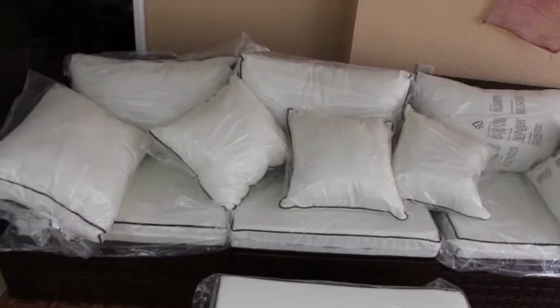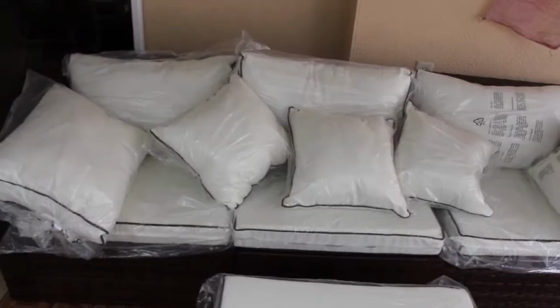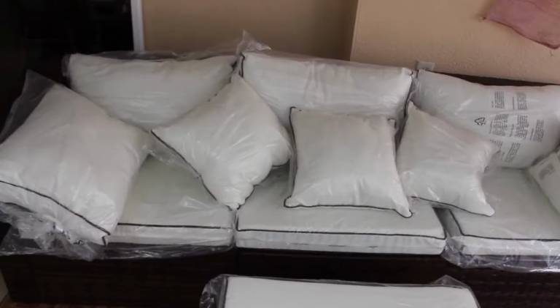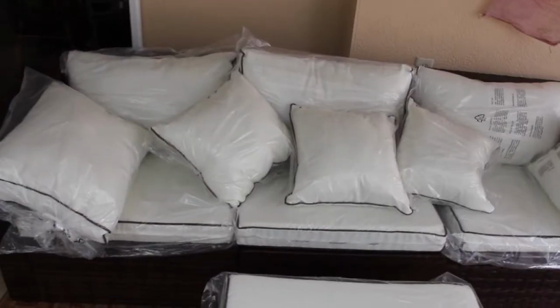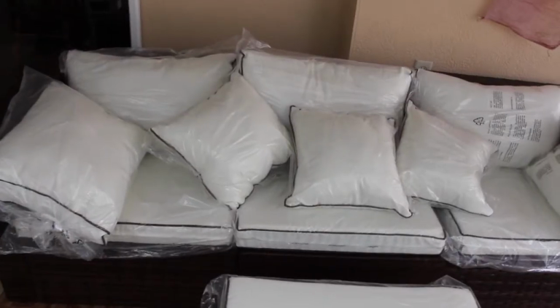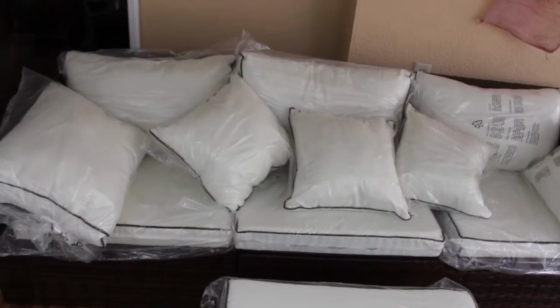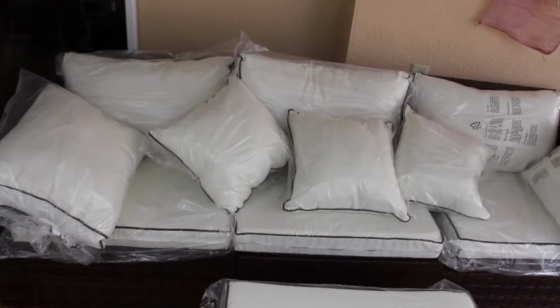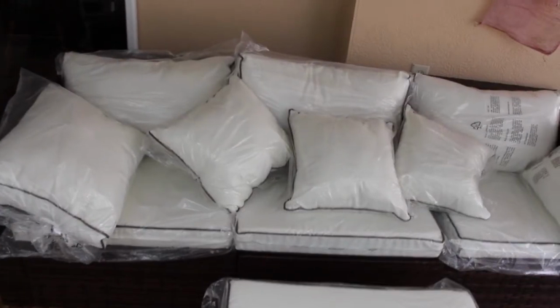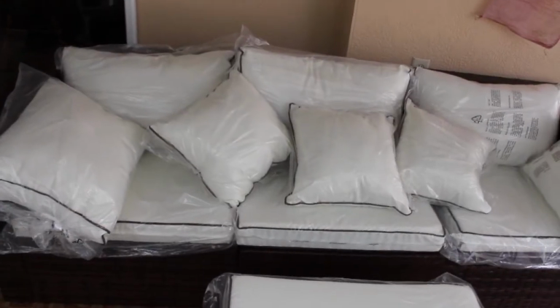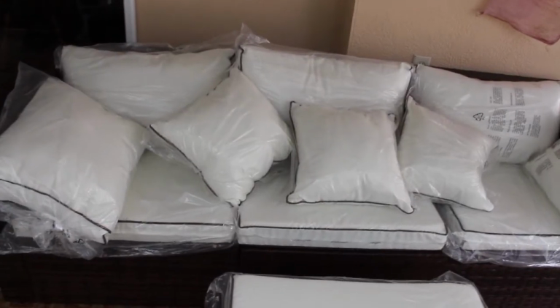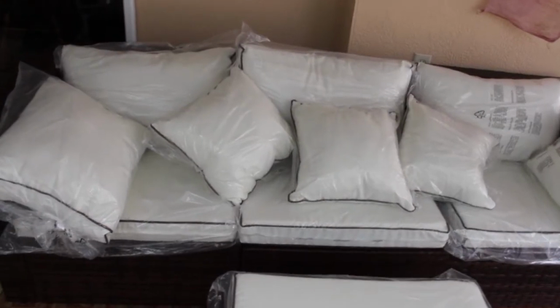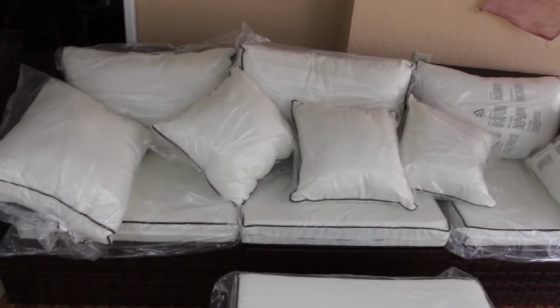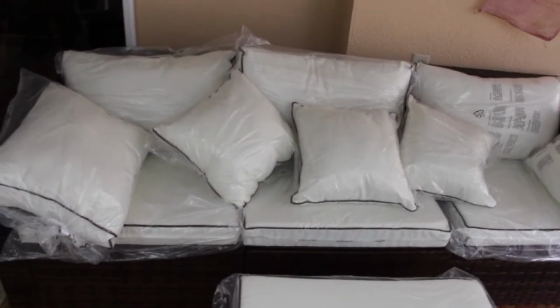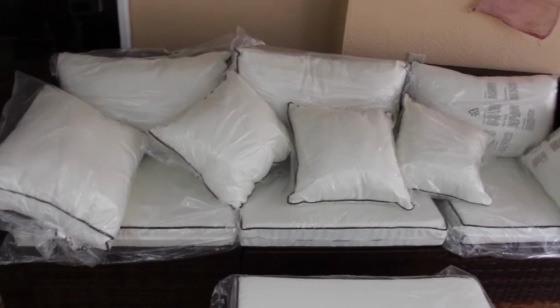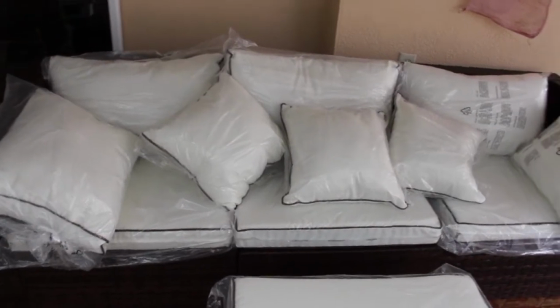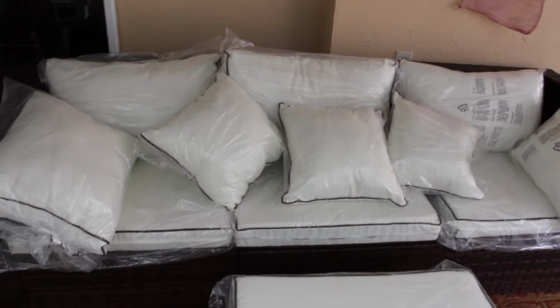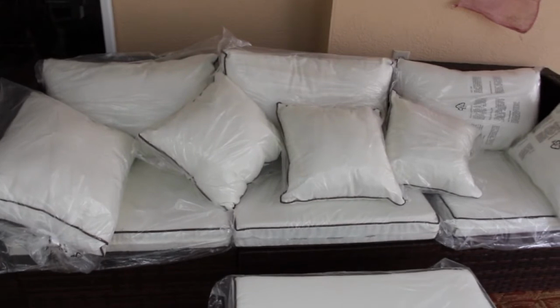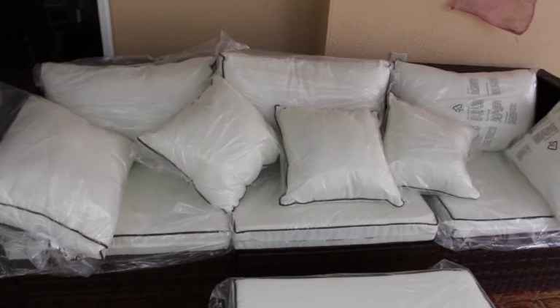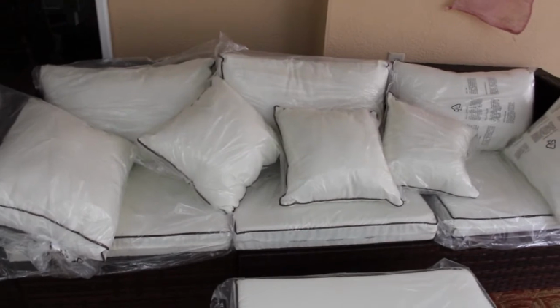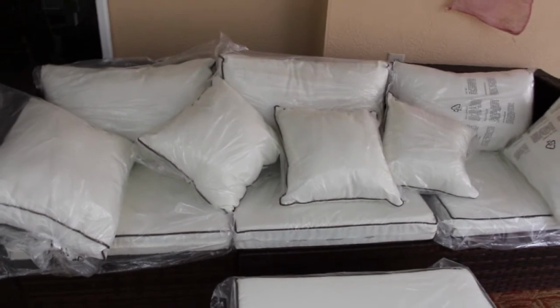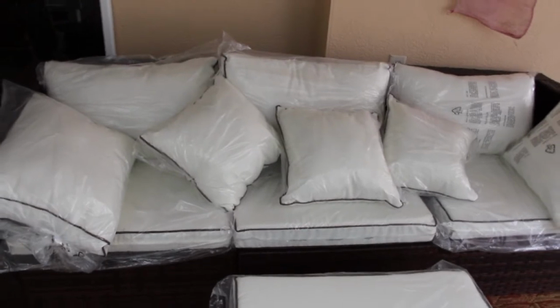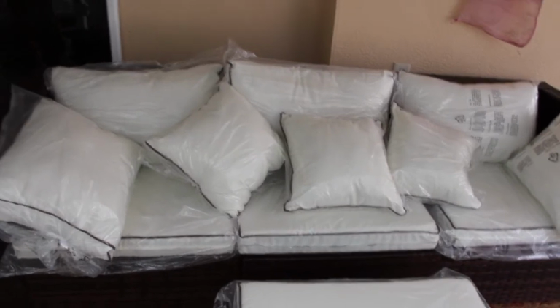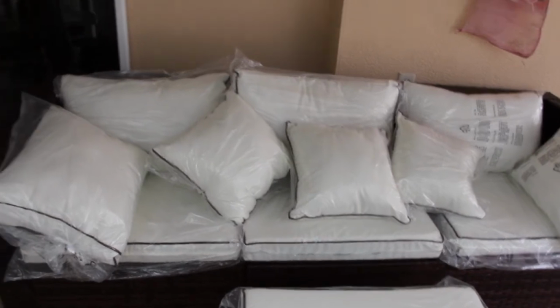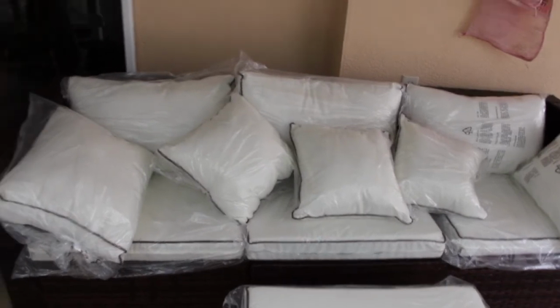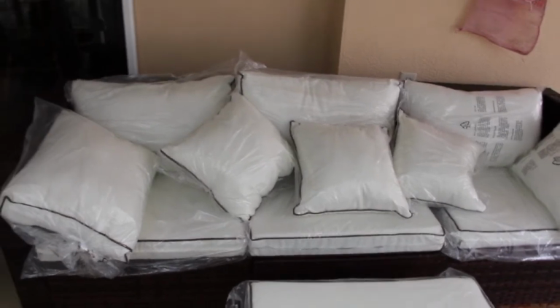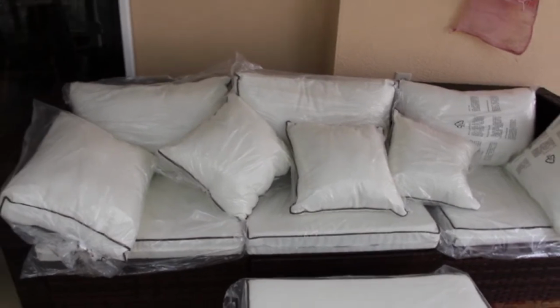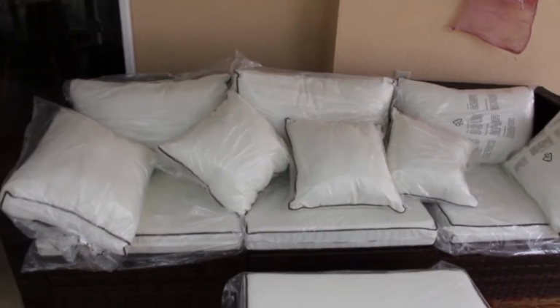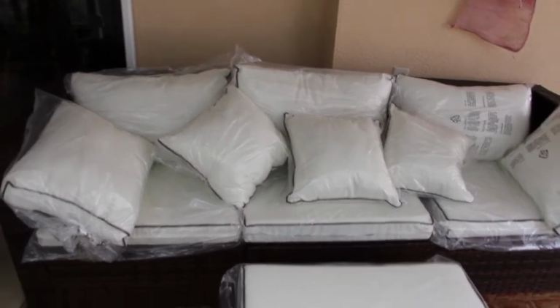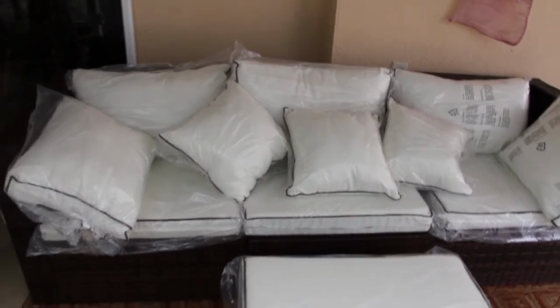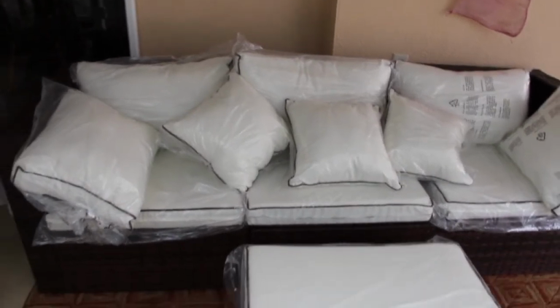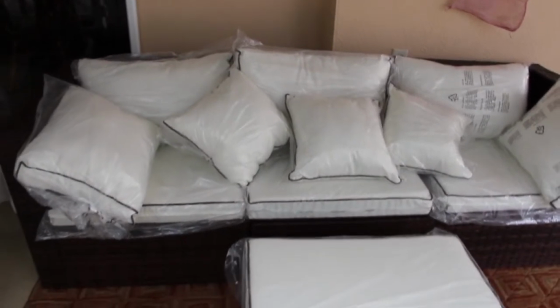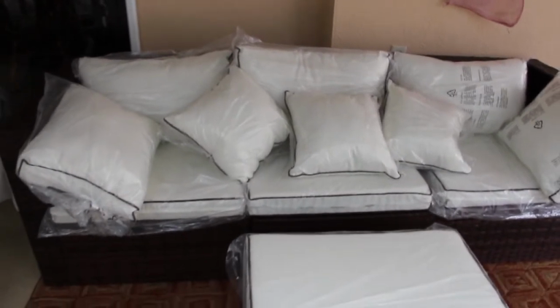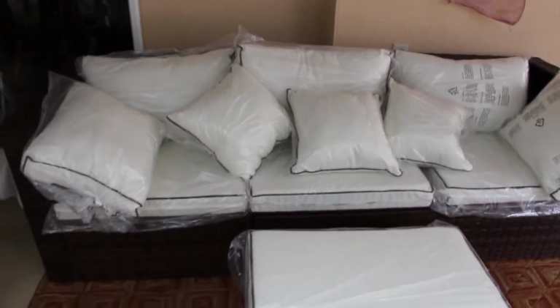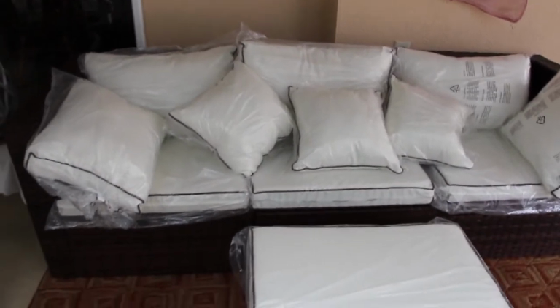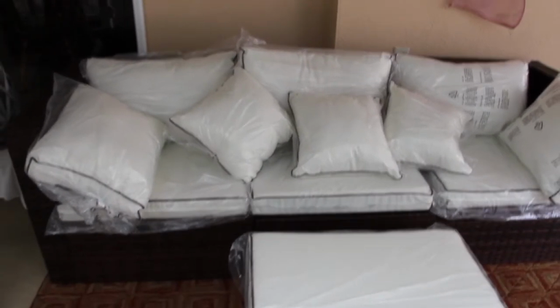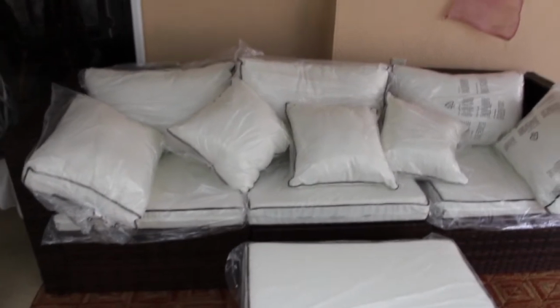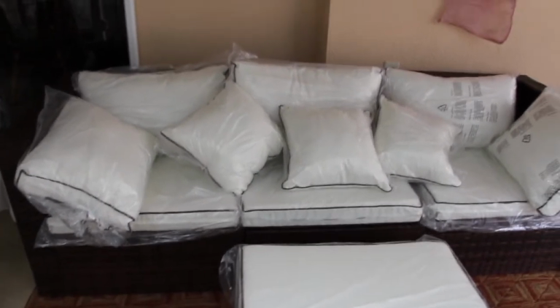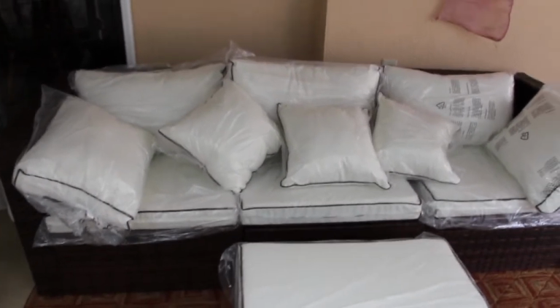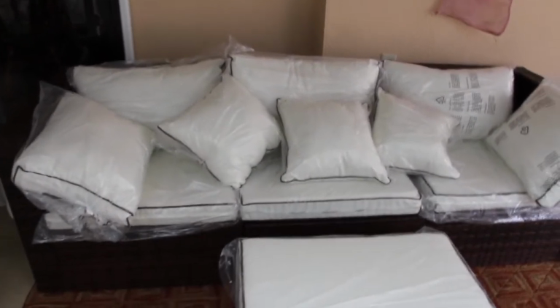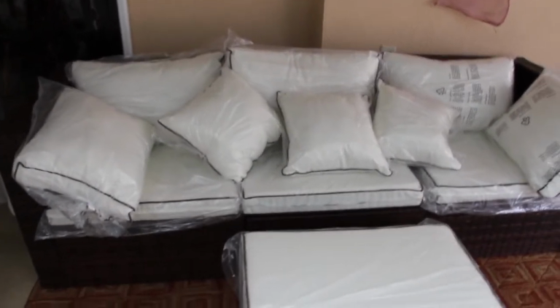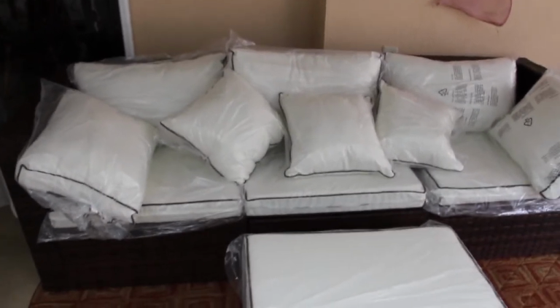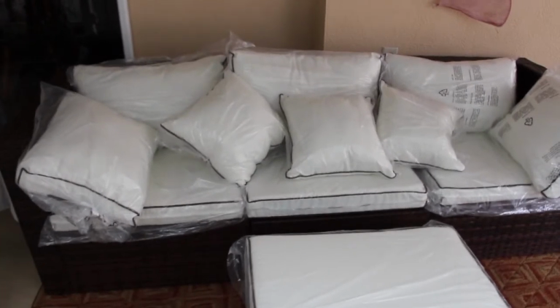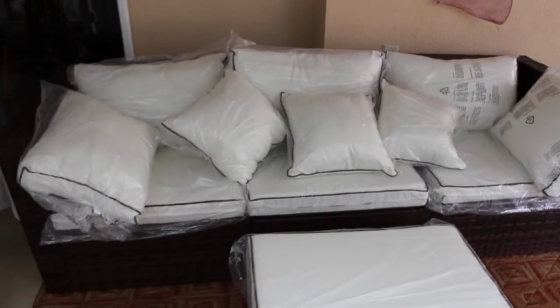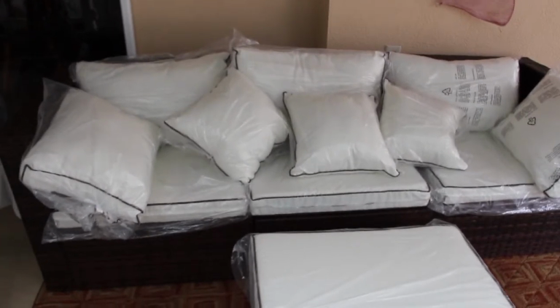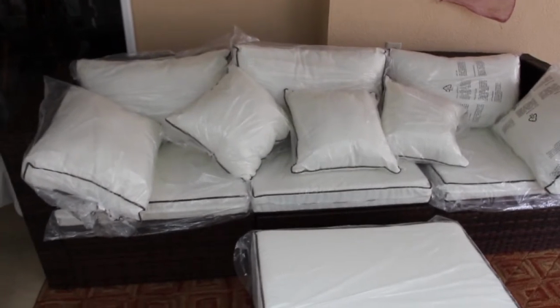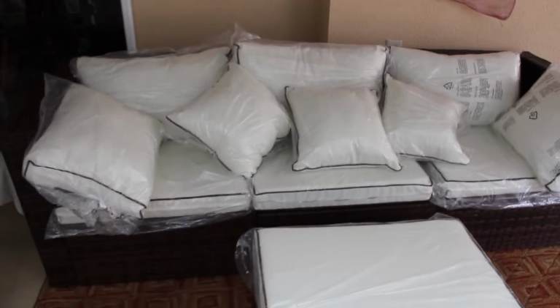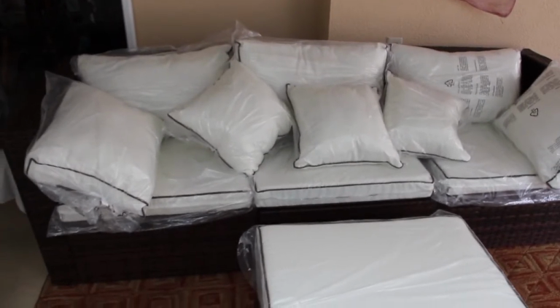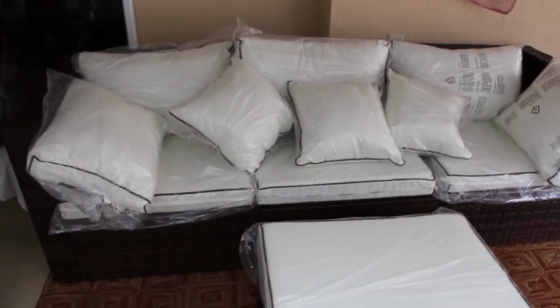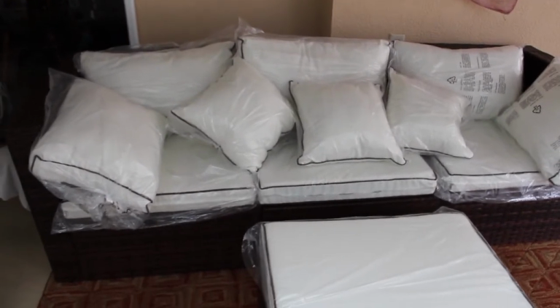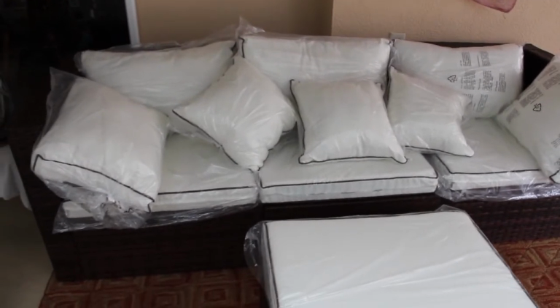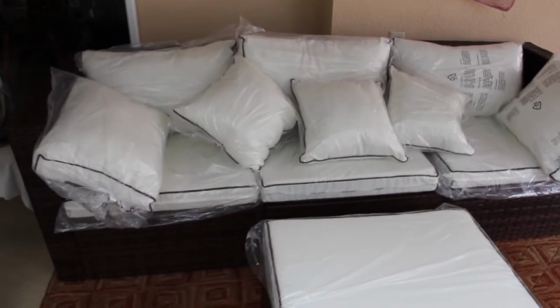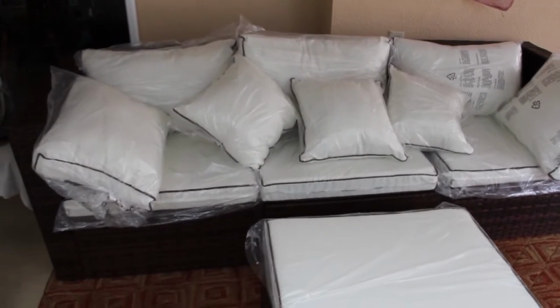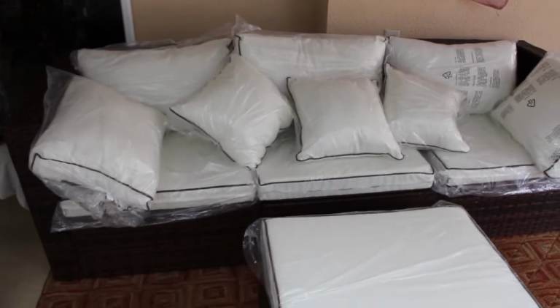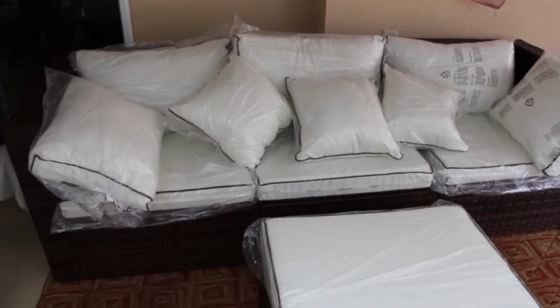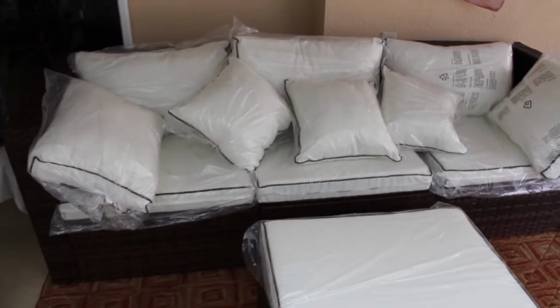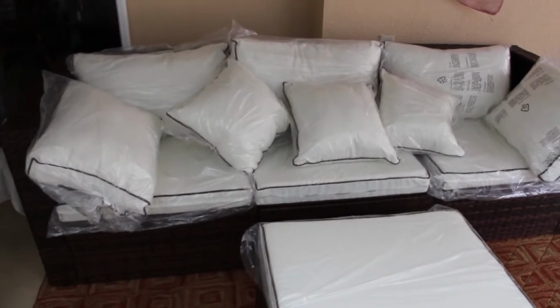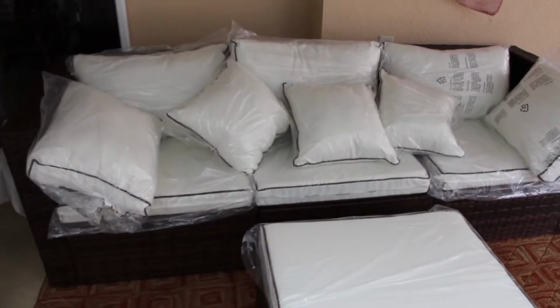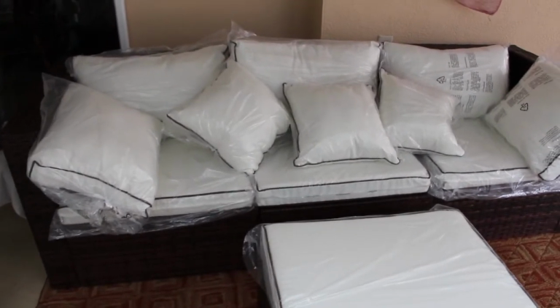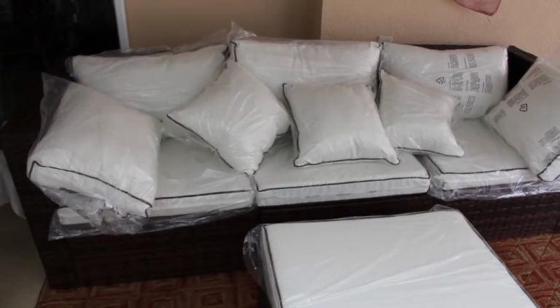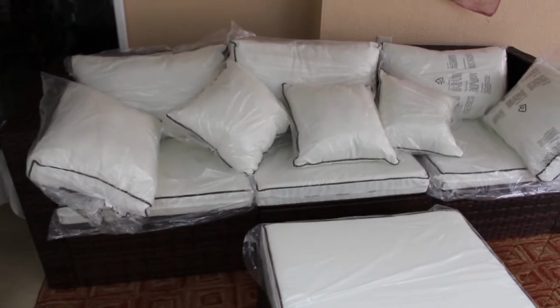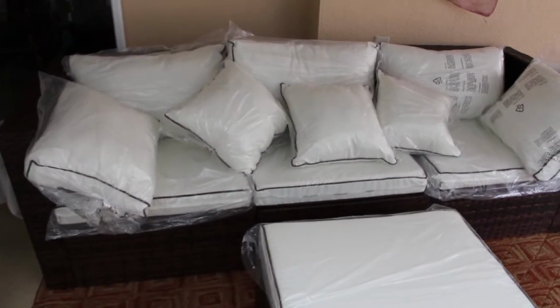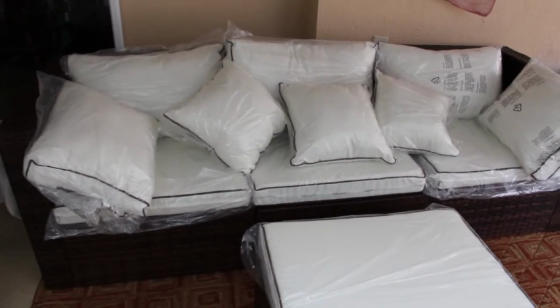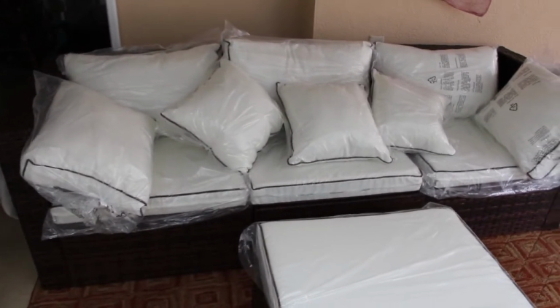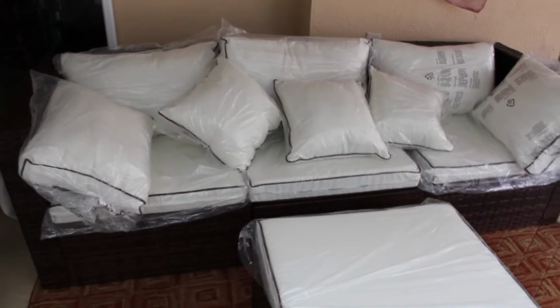The only thing that you have to do when you purchase furniture from Wayfair is just put it together yourself. But it wasn't that bad.